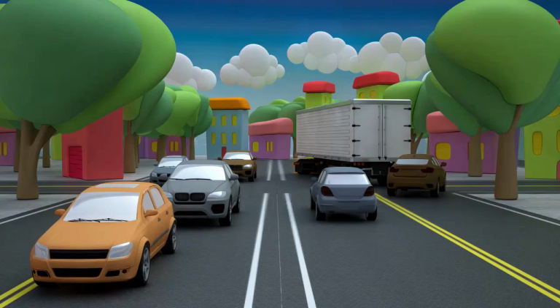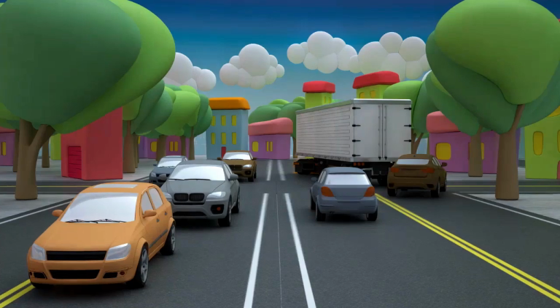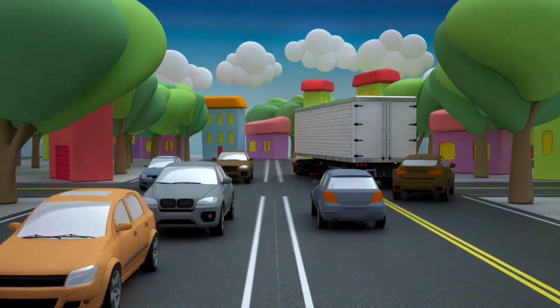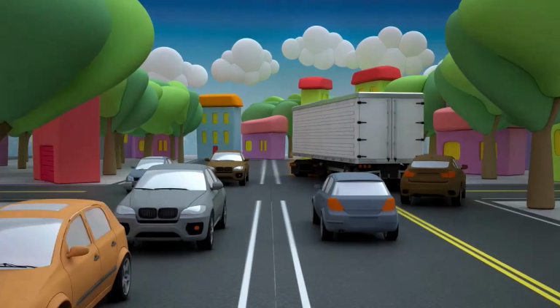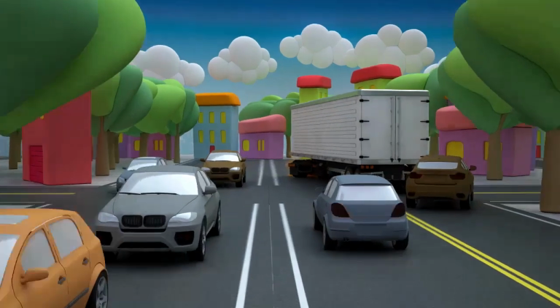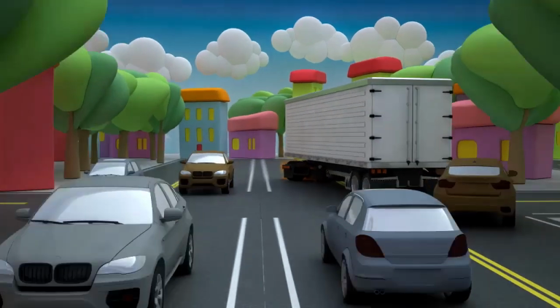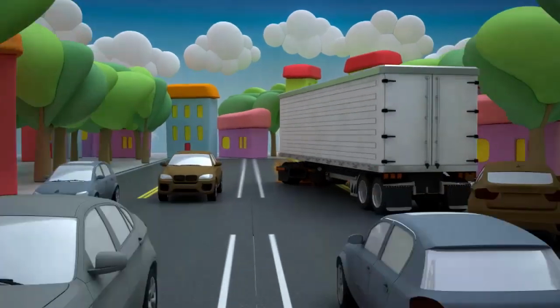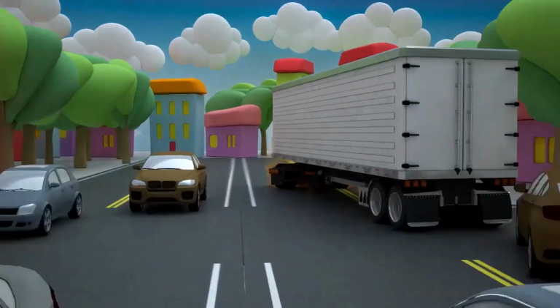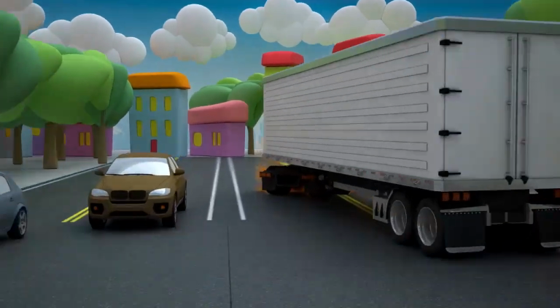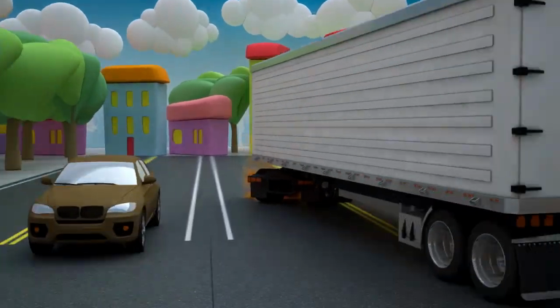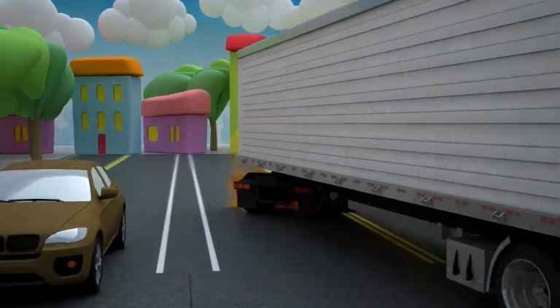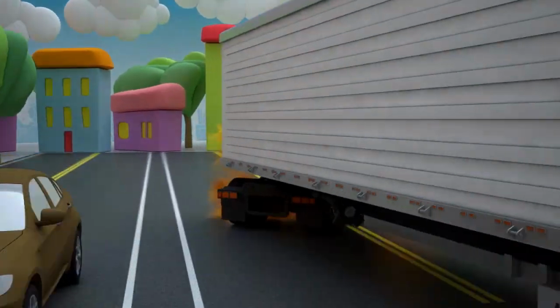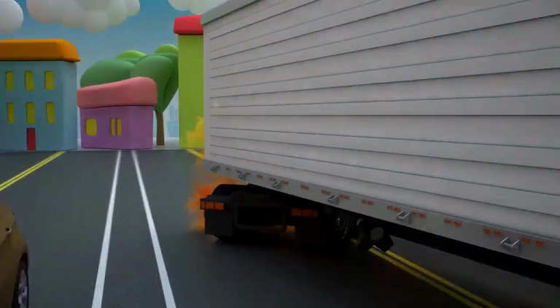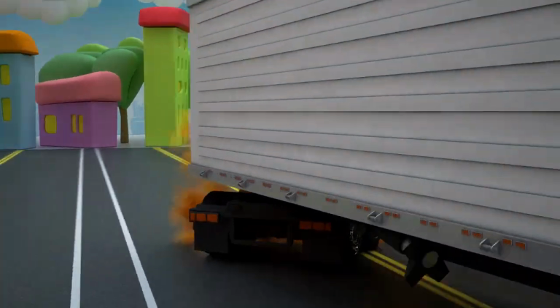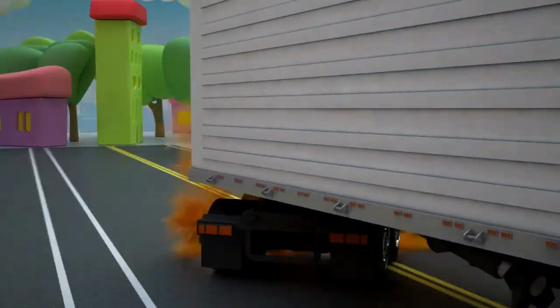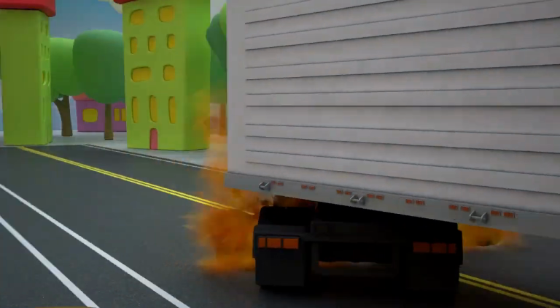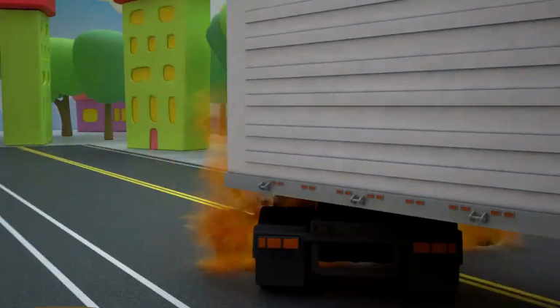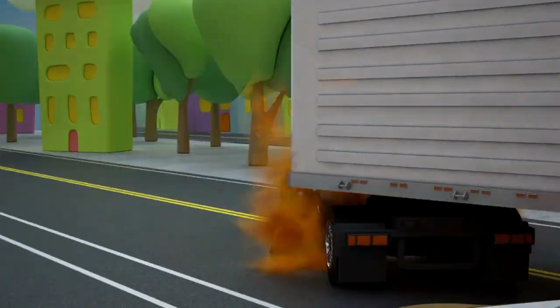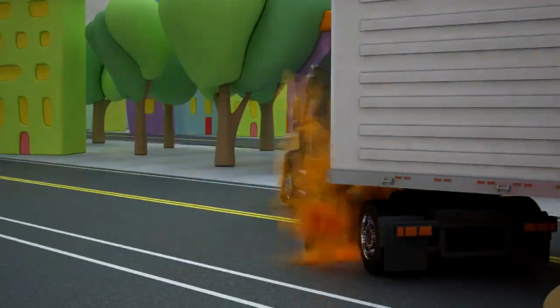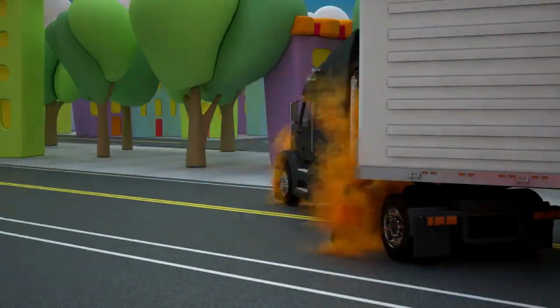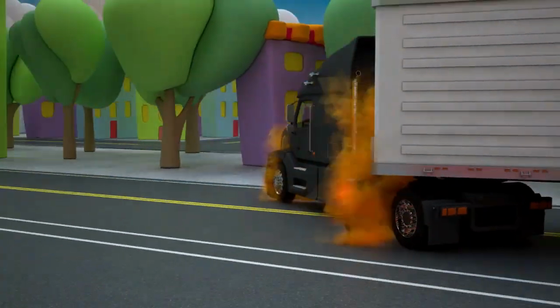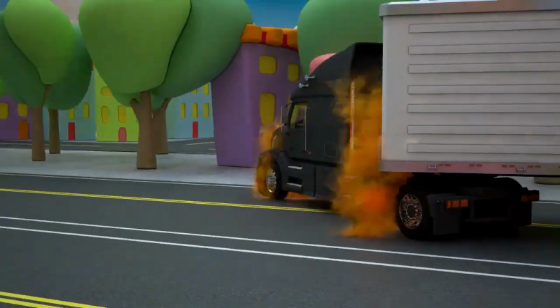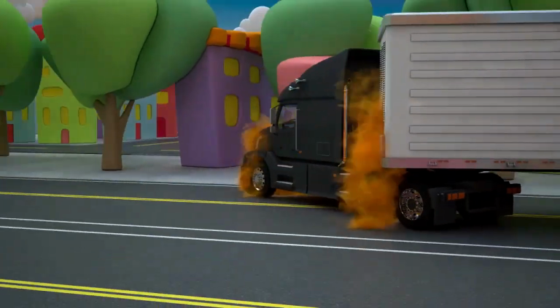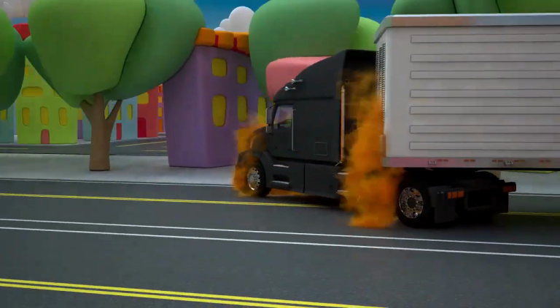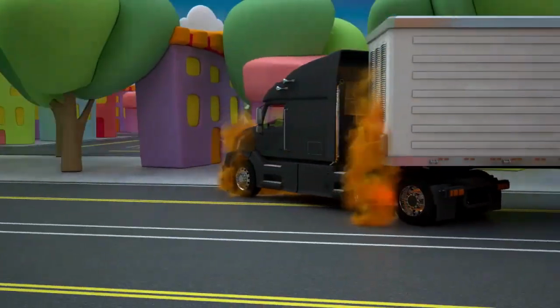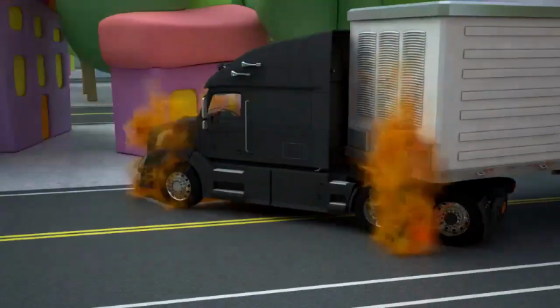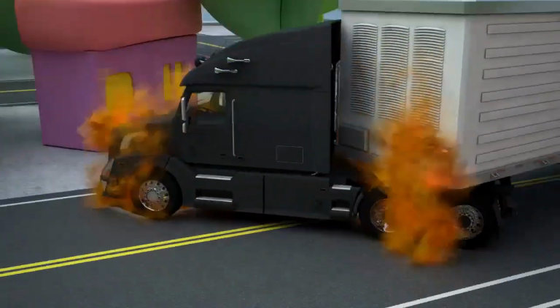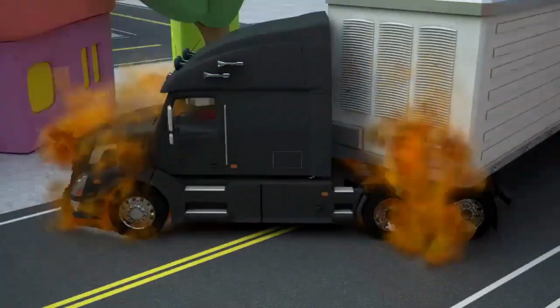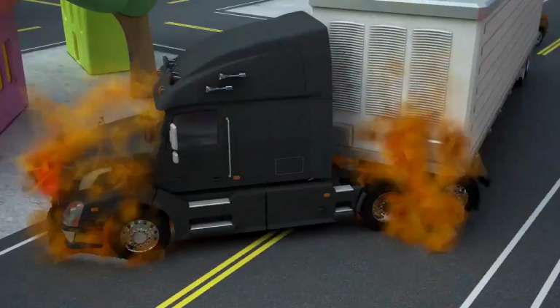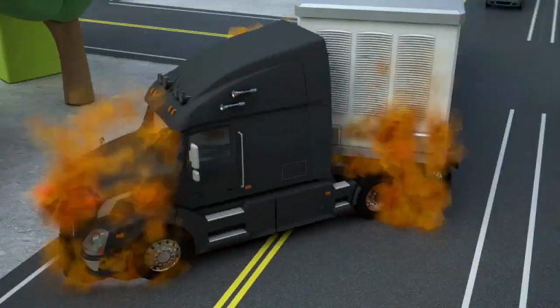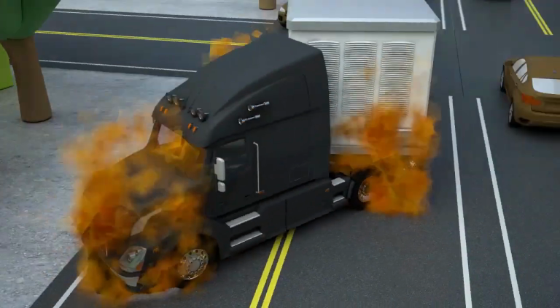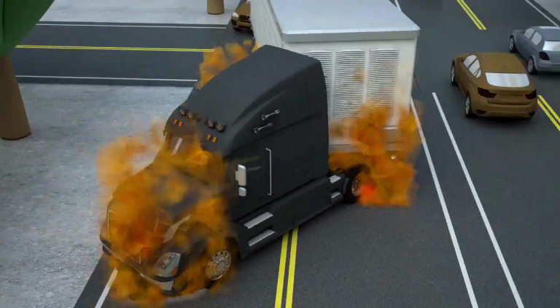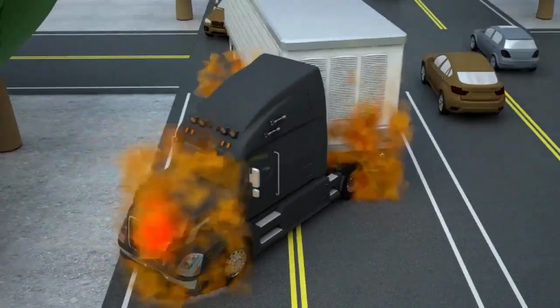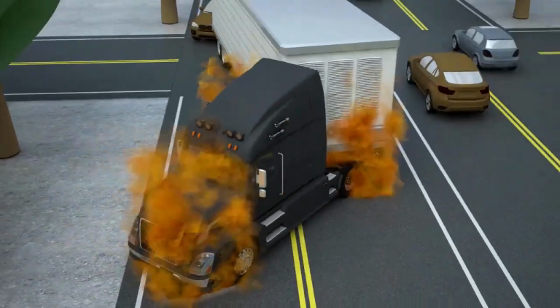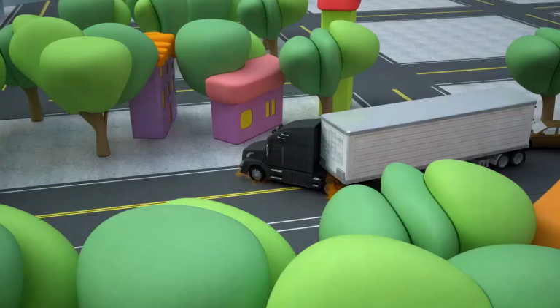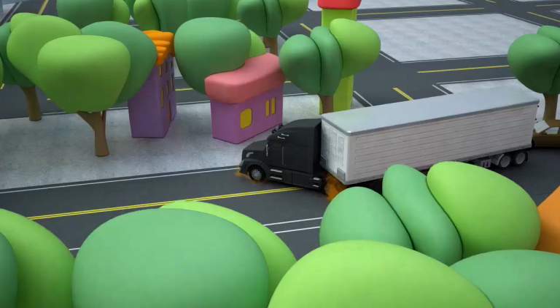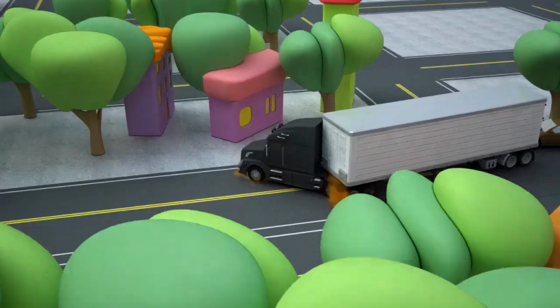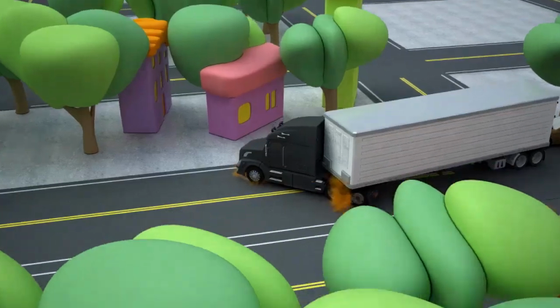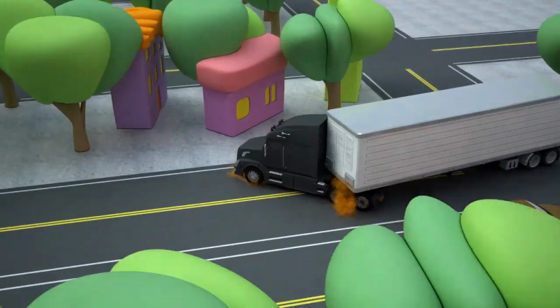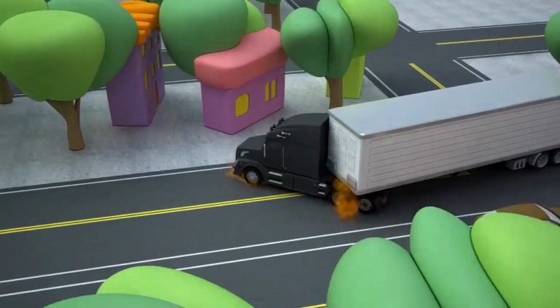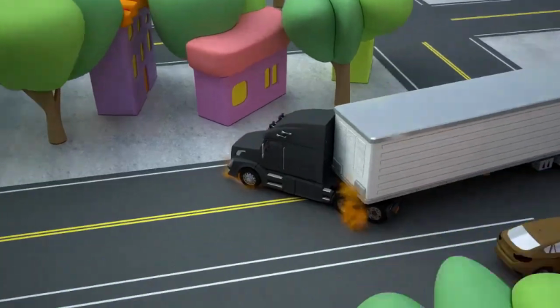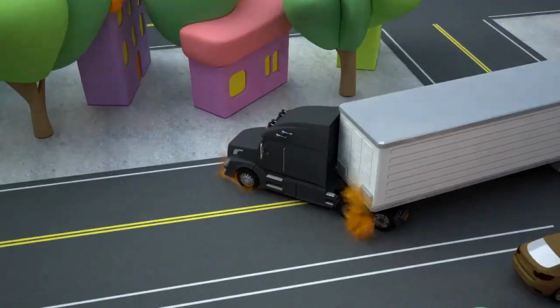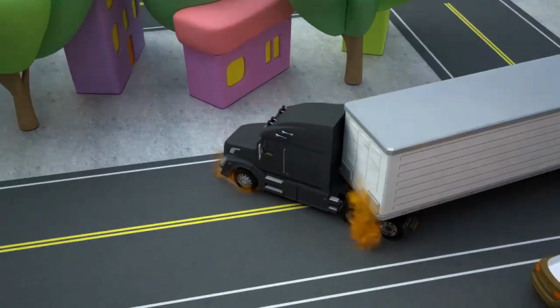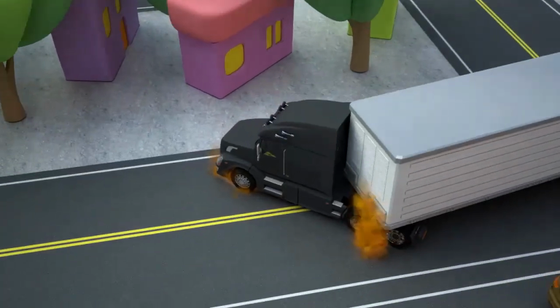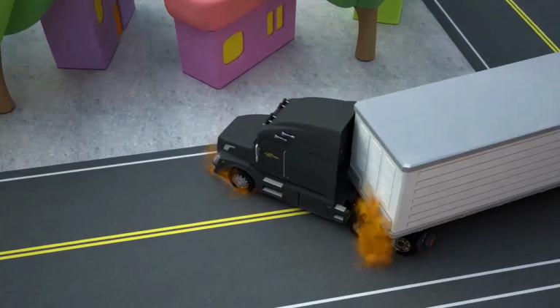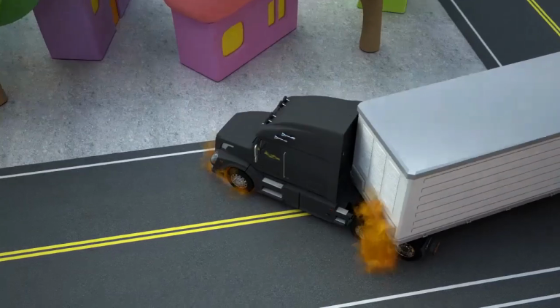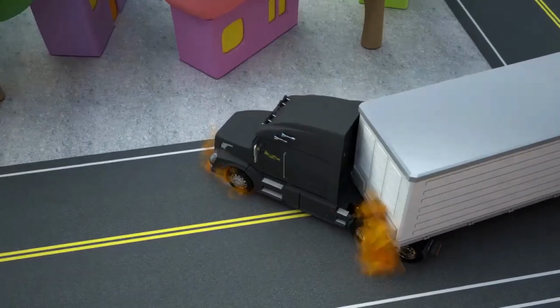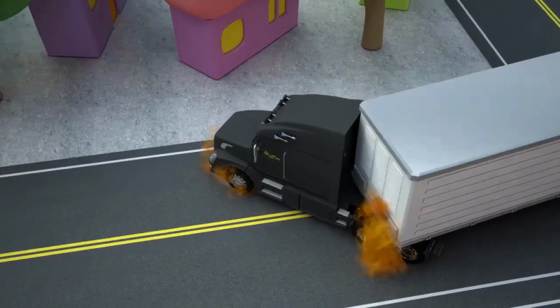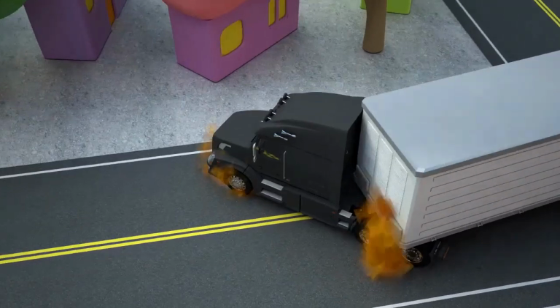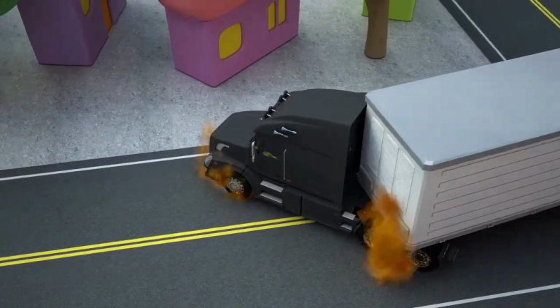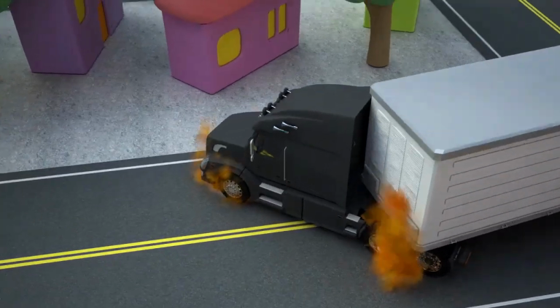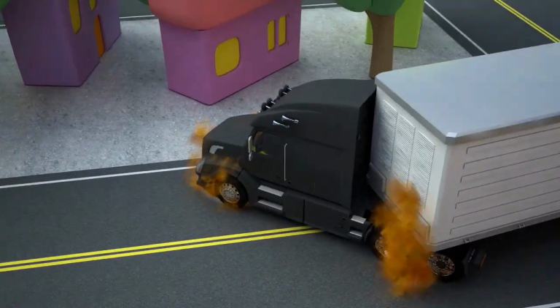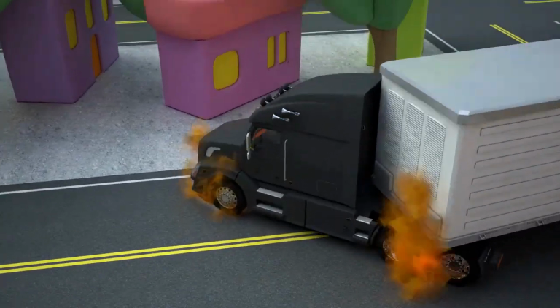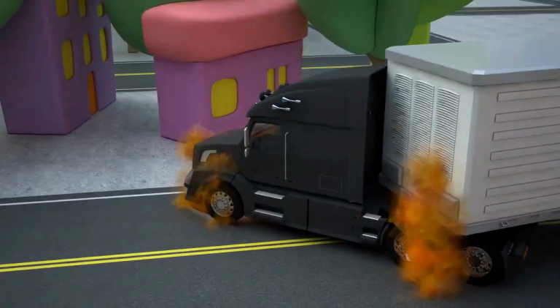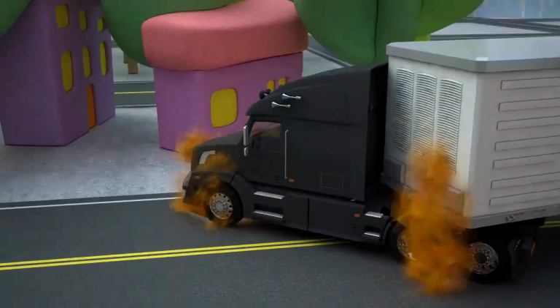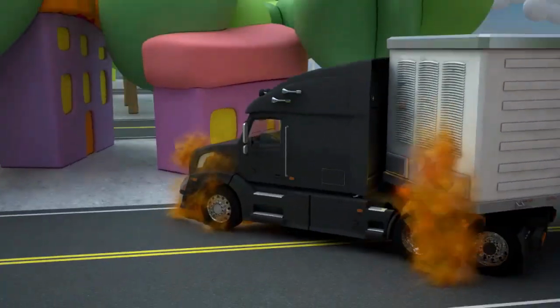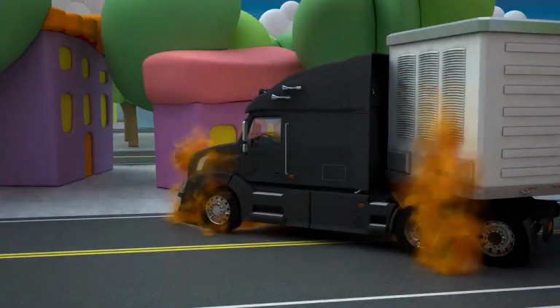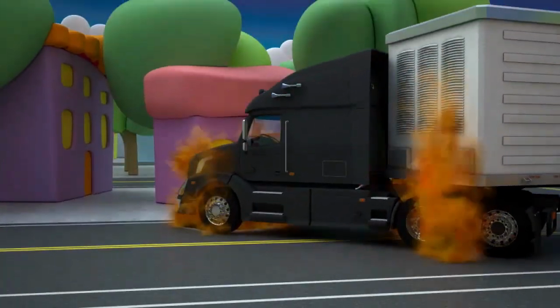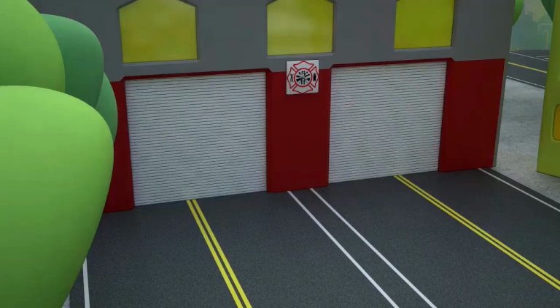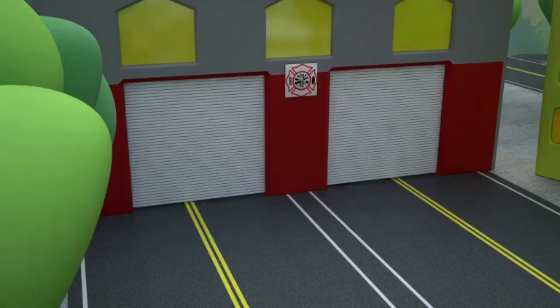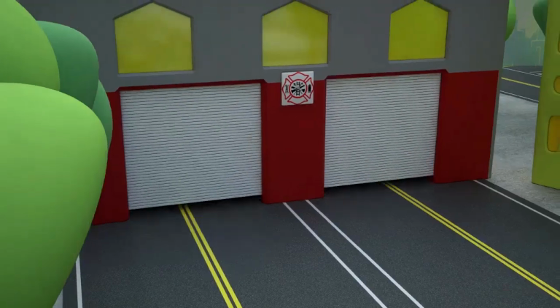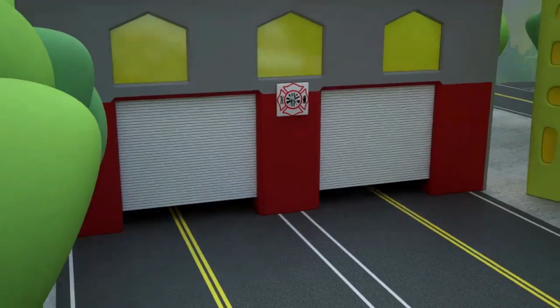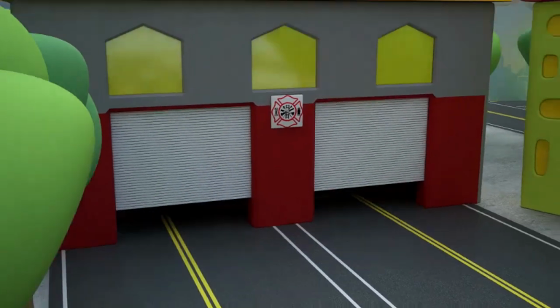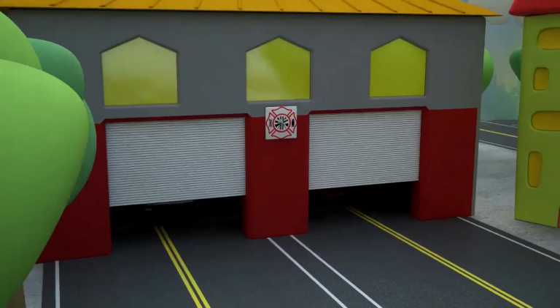Hi friend! I urgently need your help! A truck has caught fire in our town! Hurry up! We're rushing to the call!